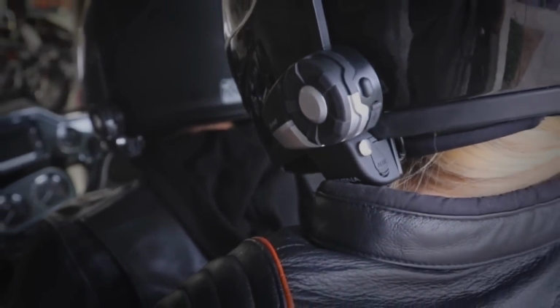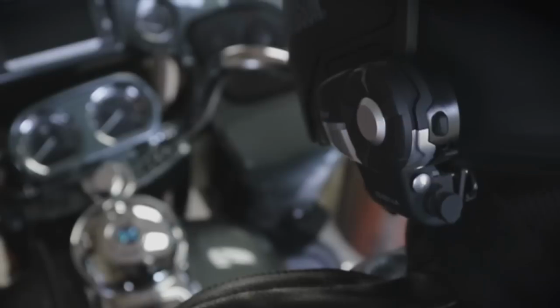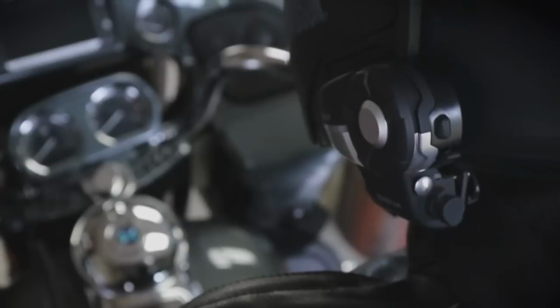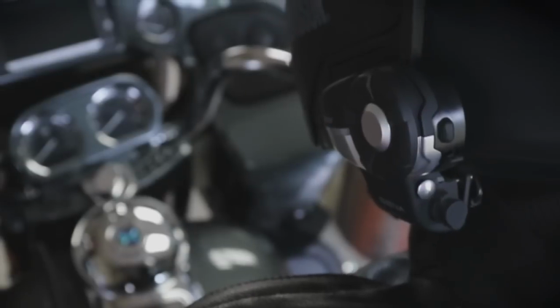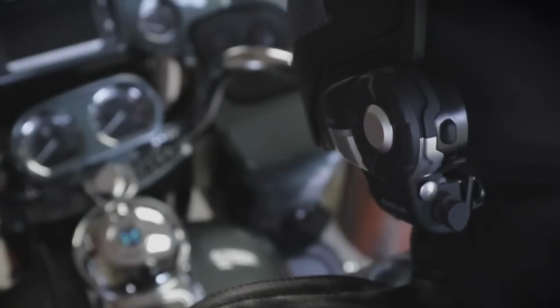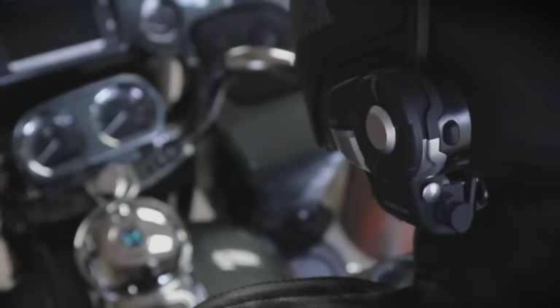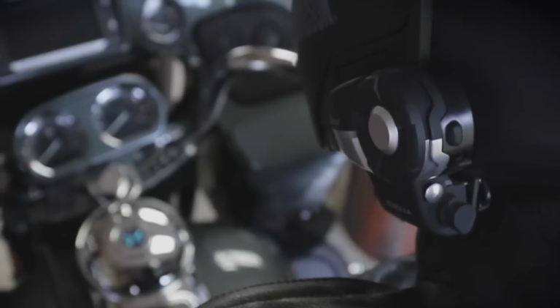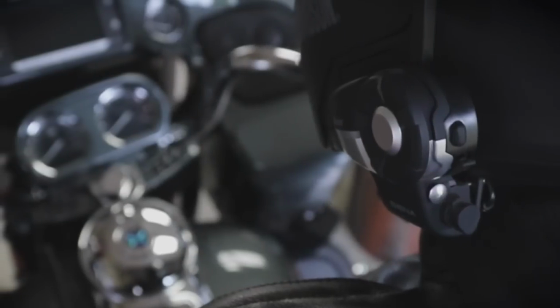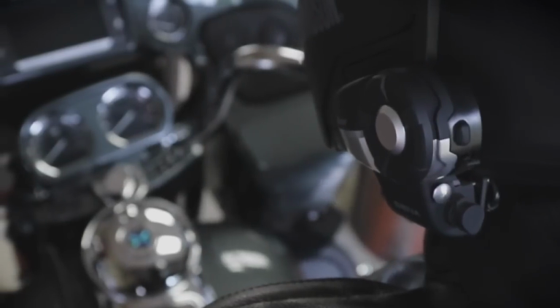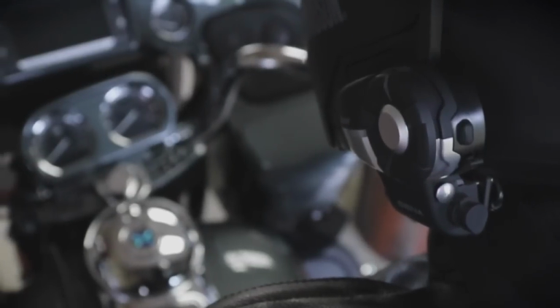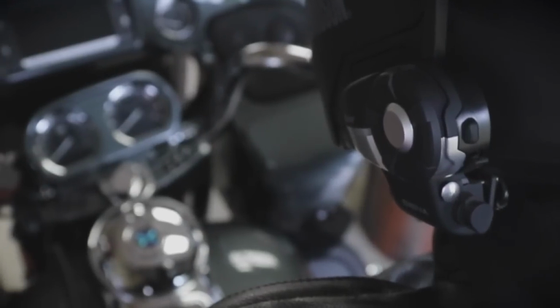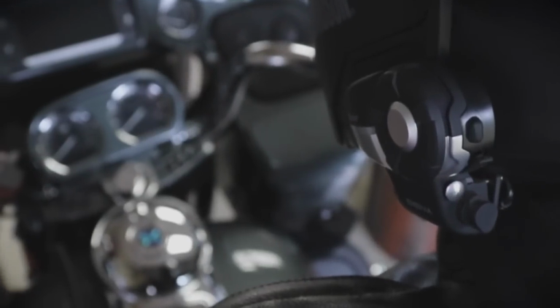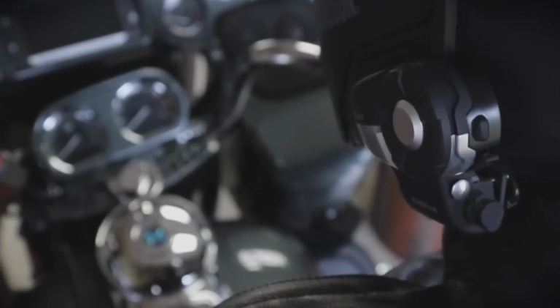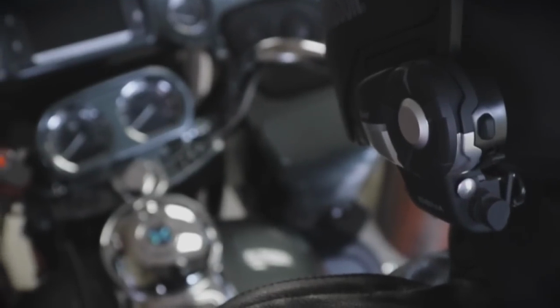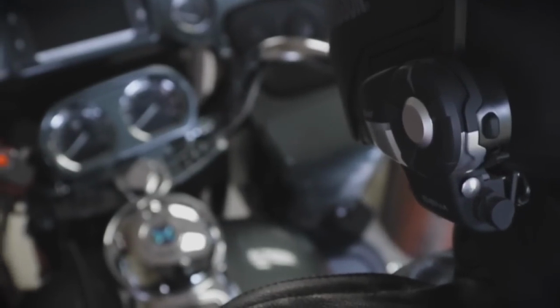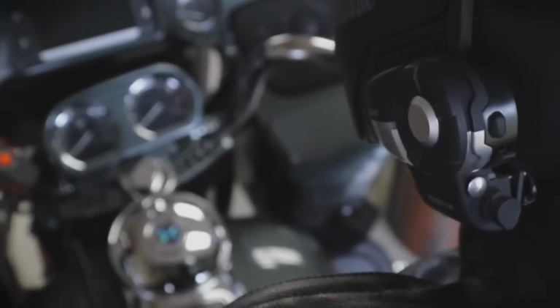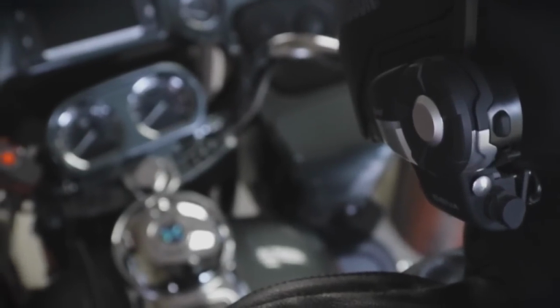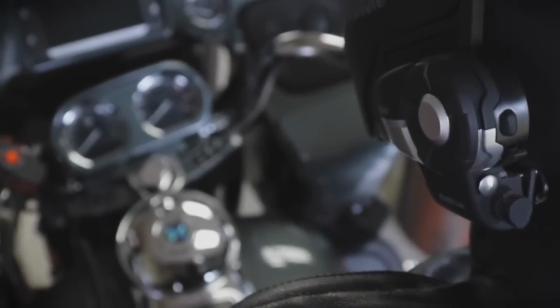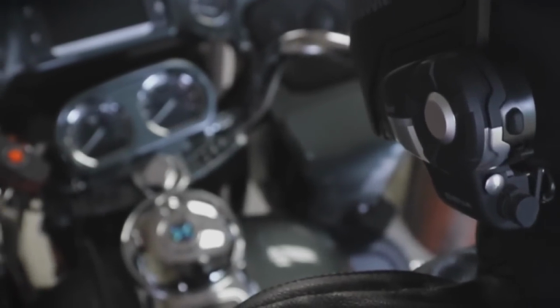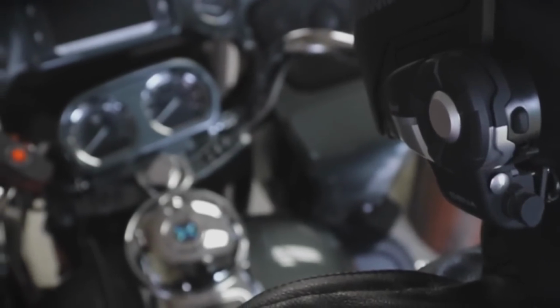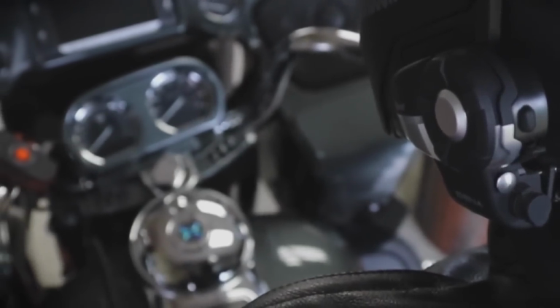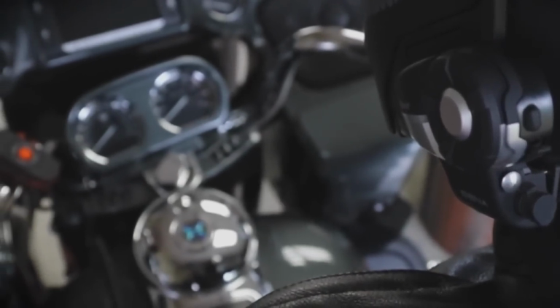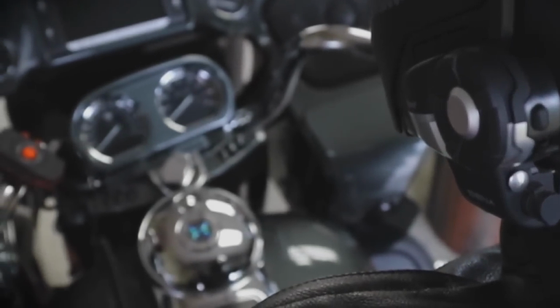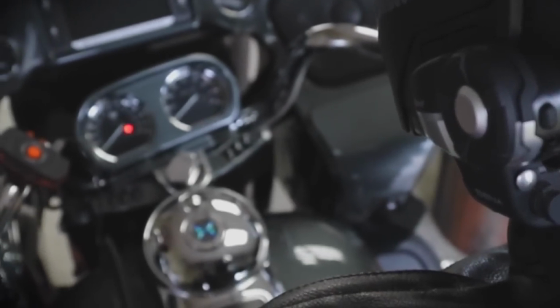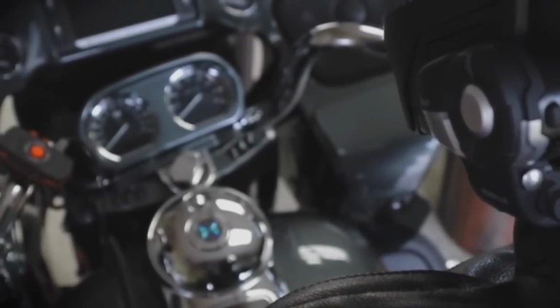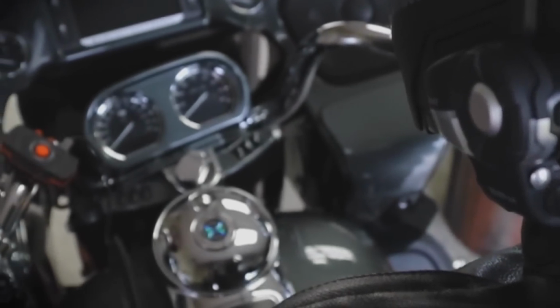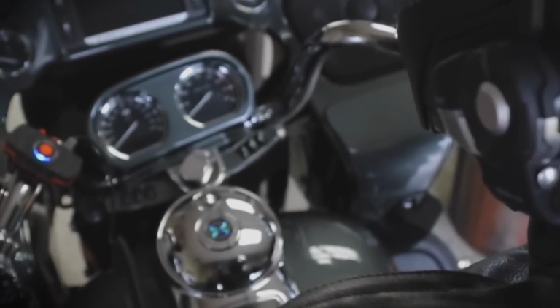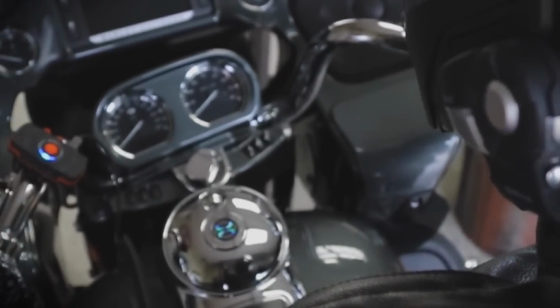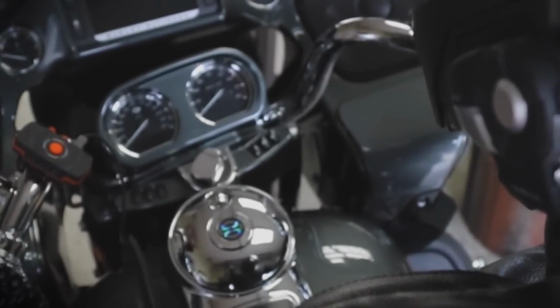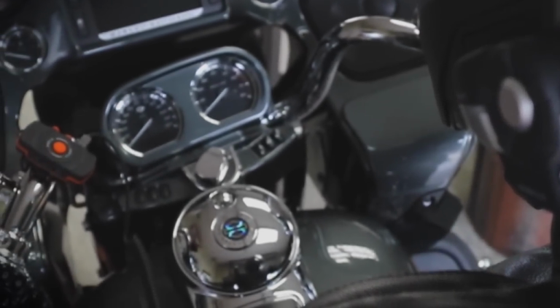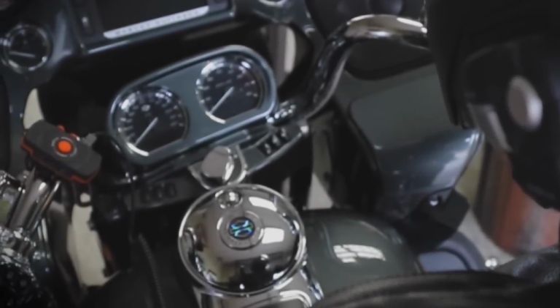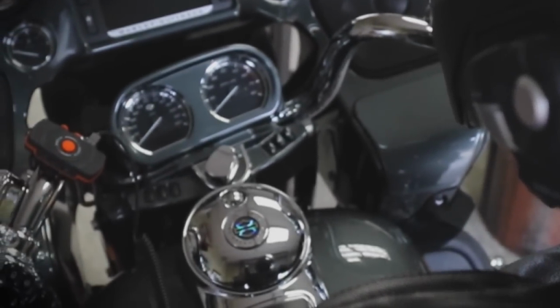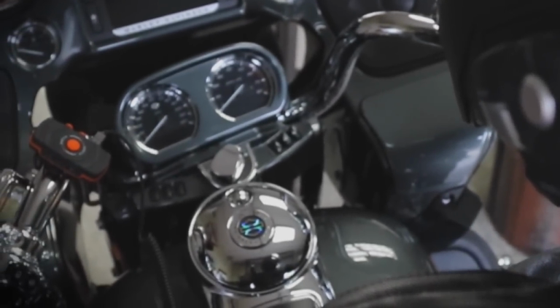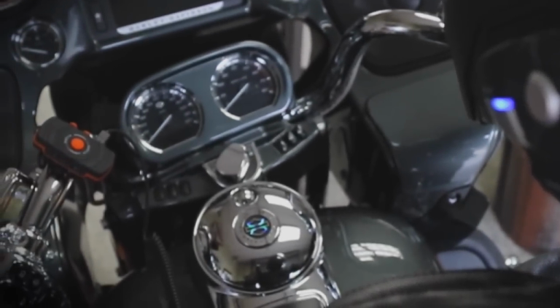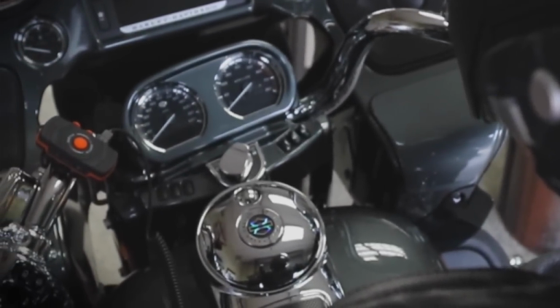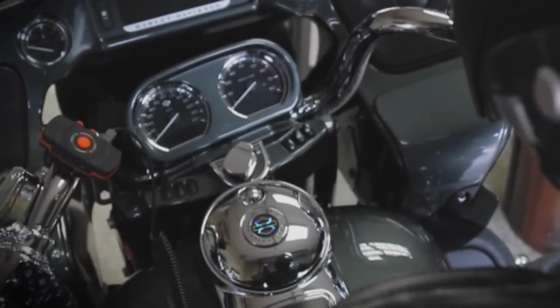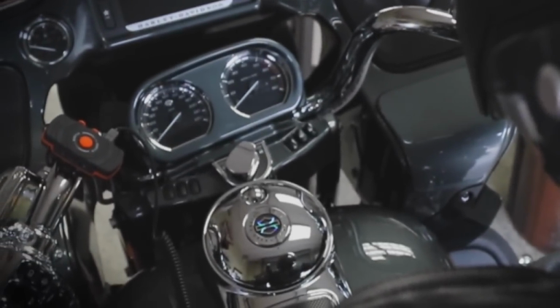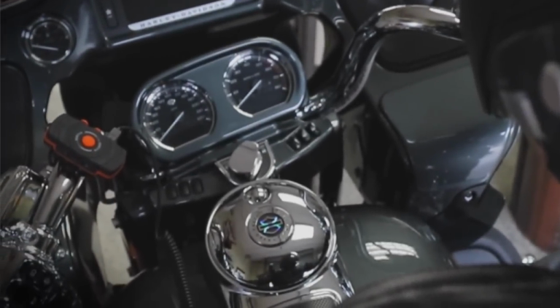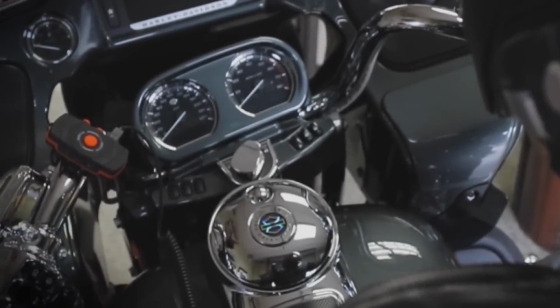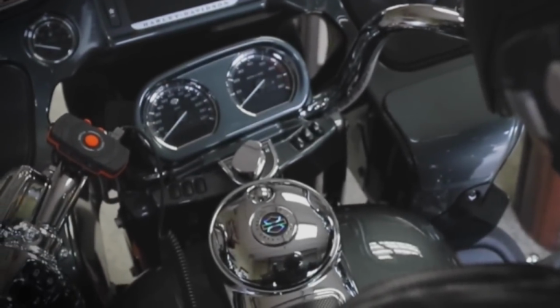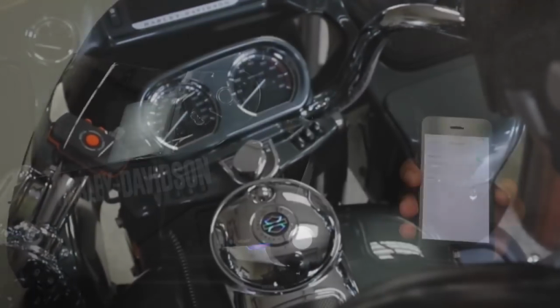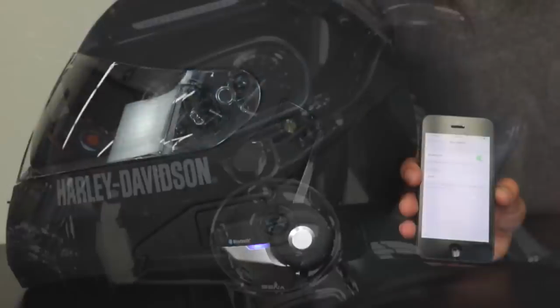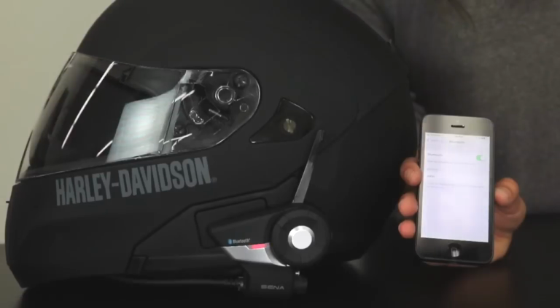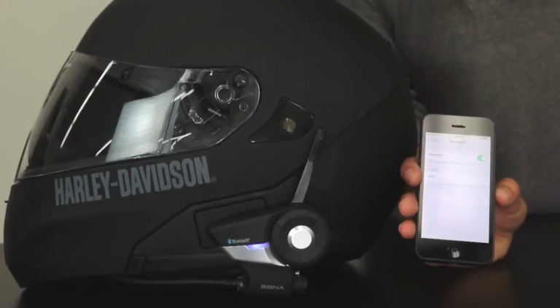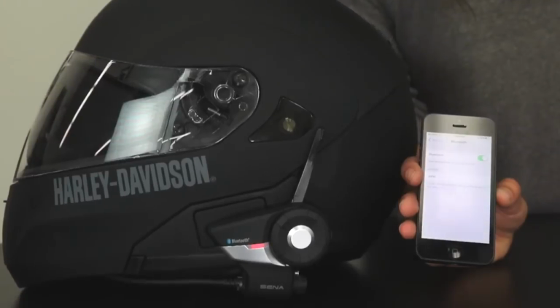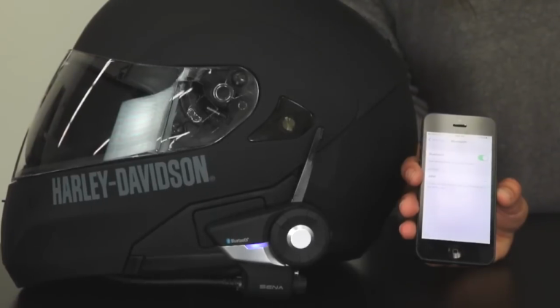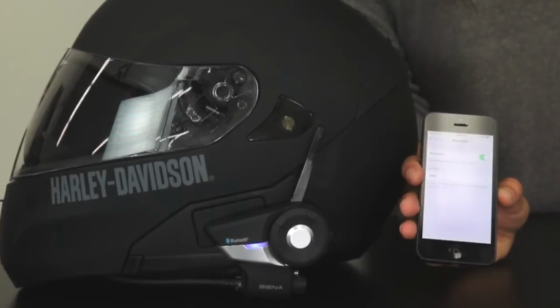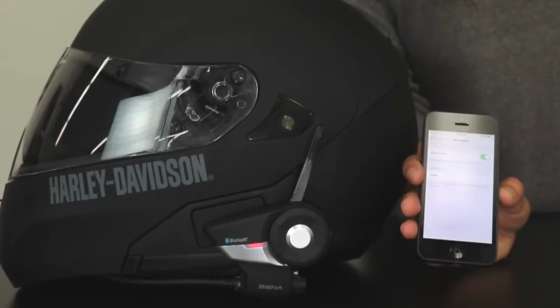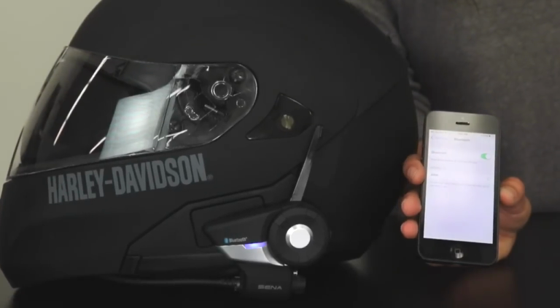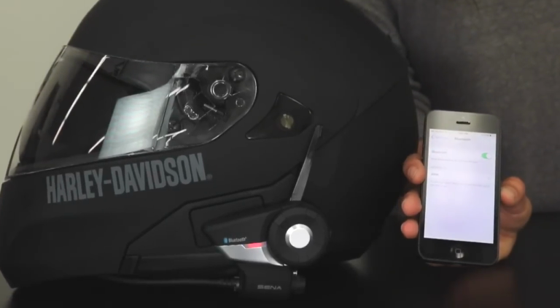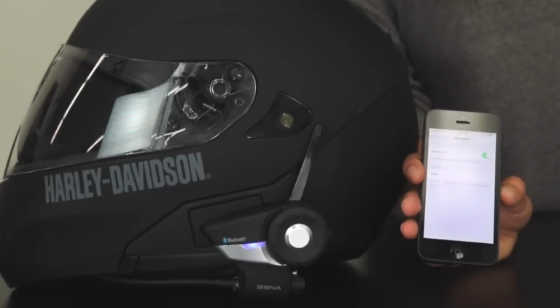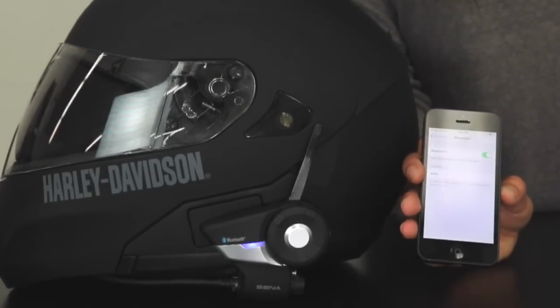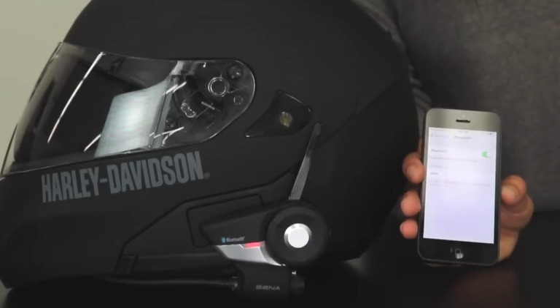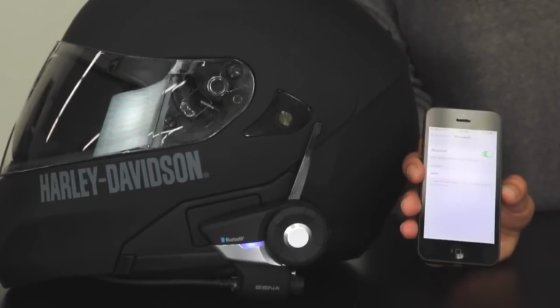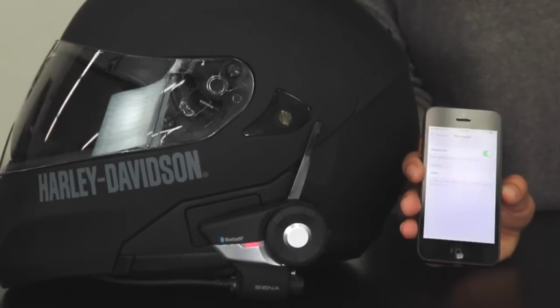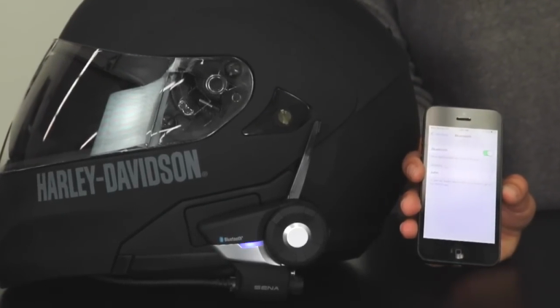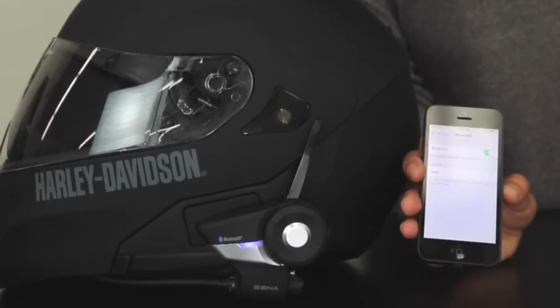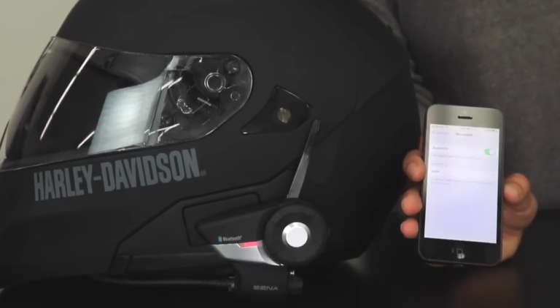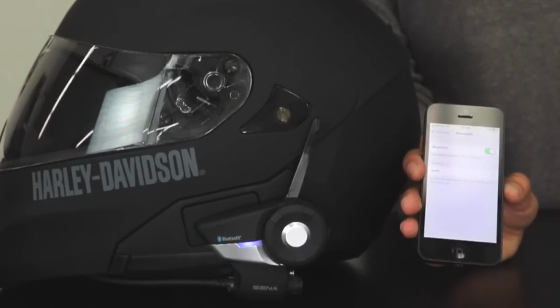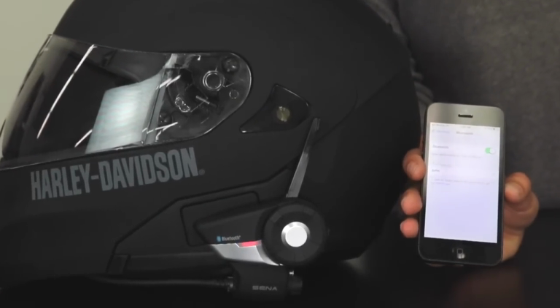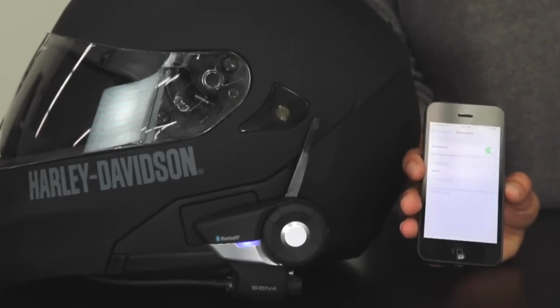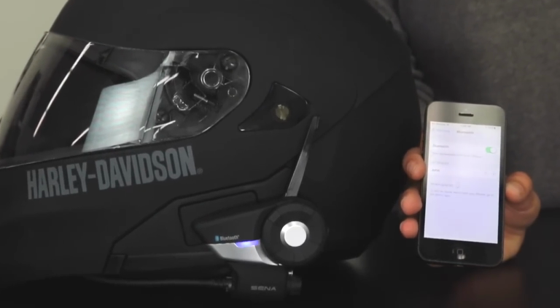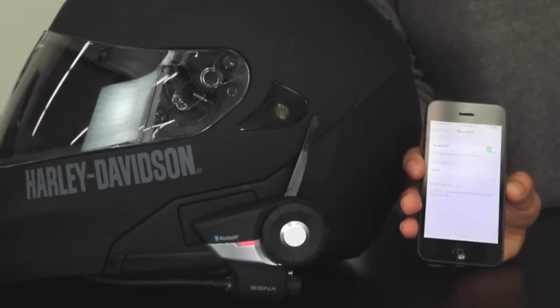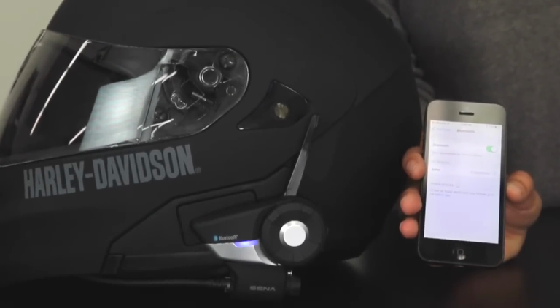You can choose to pair your phone to your bike's infotainment system and use it with the bike's built-in features, or directly pair your phone to your headset.